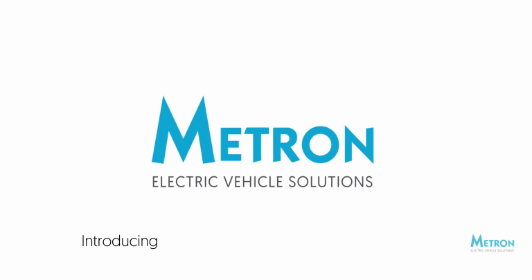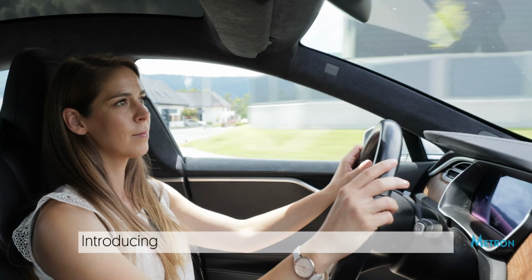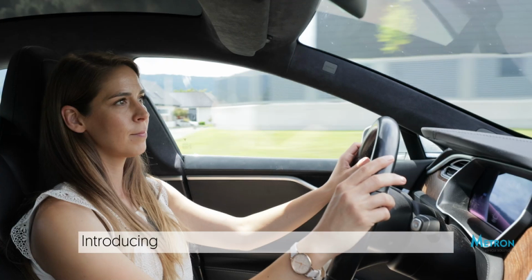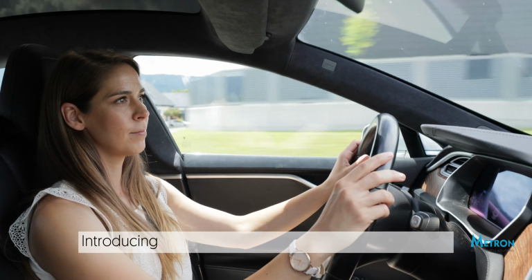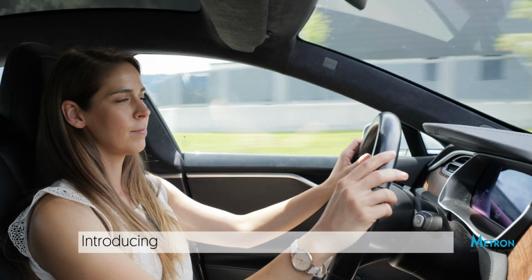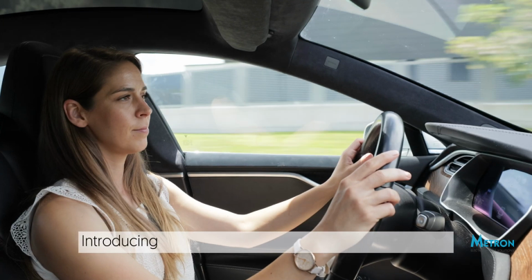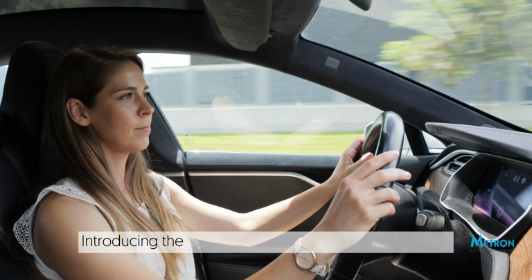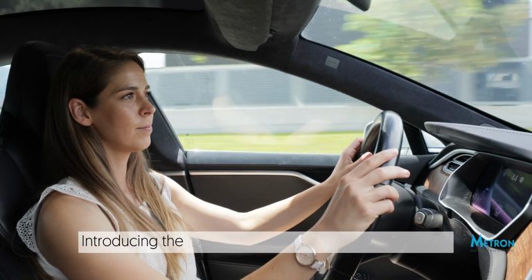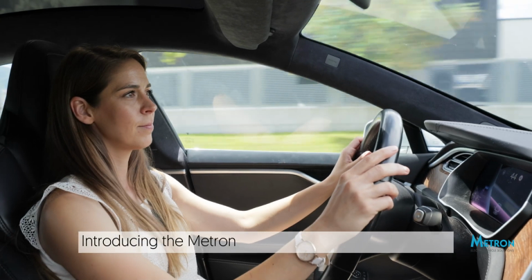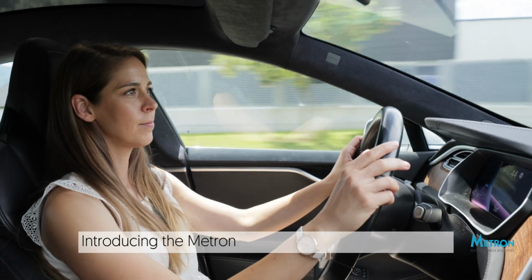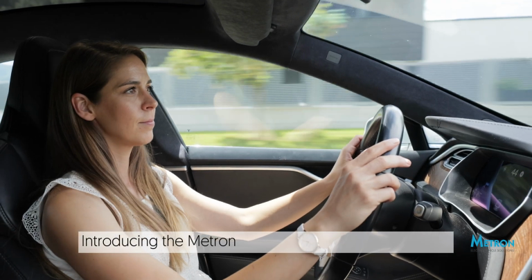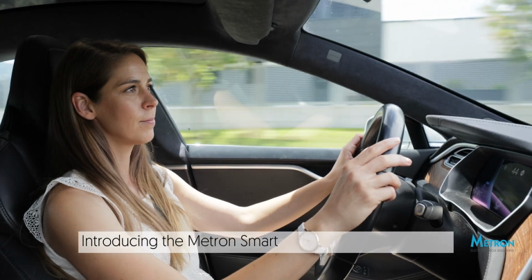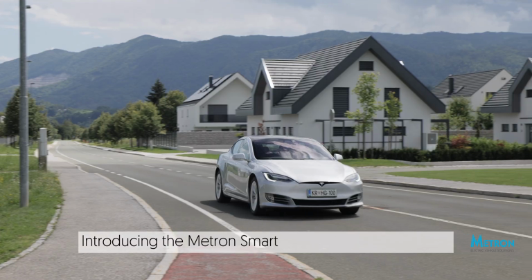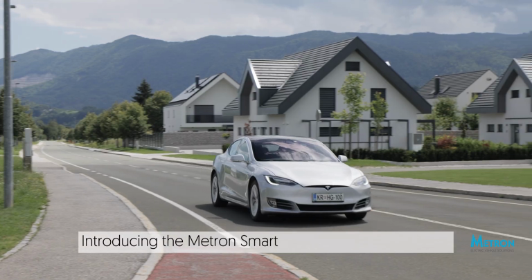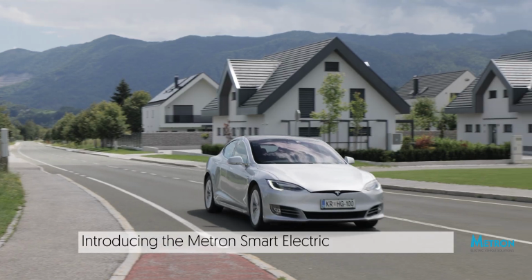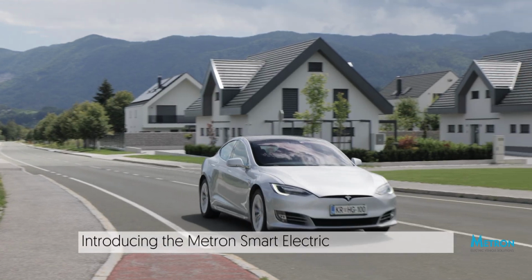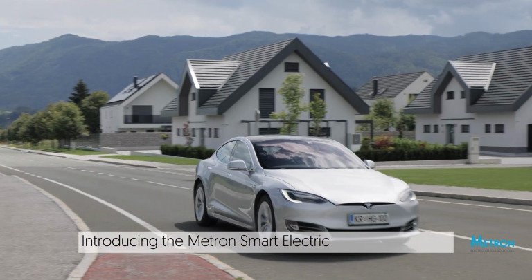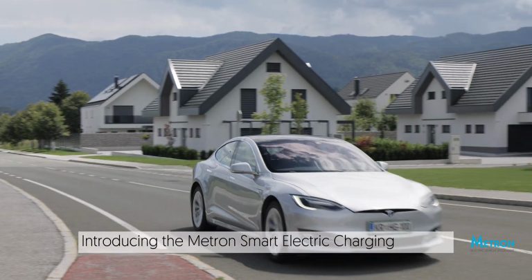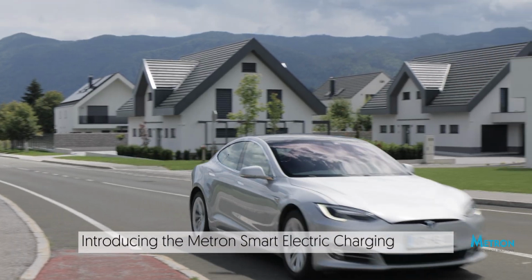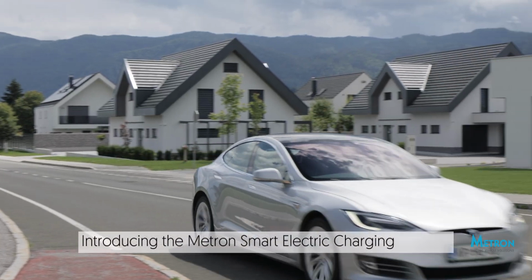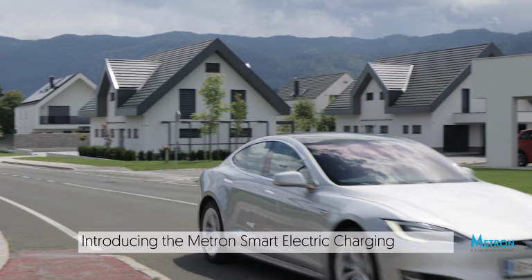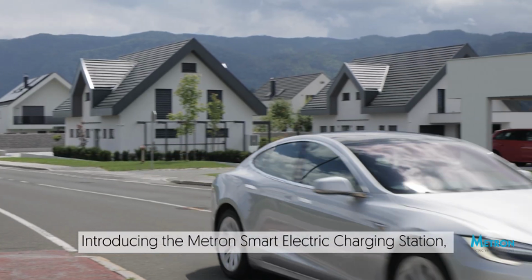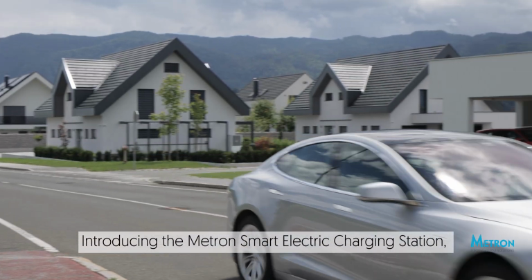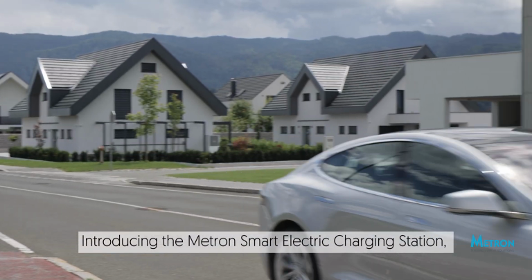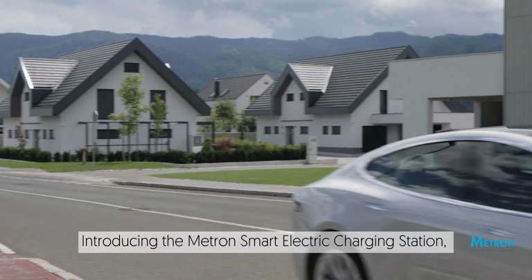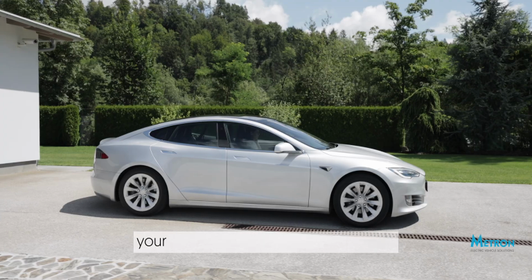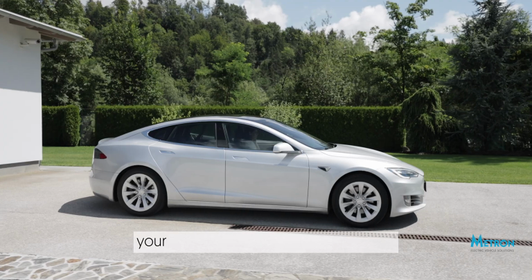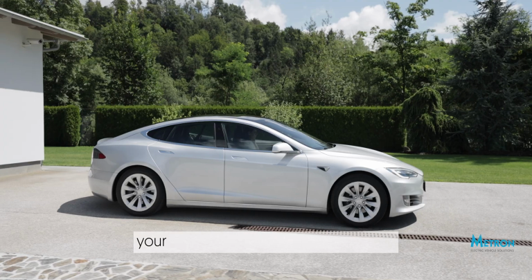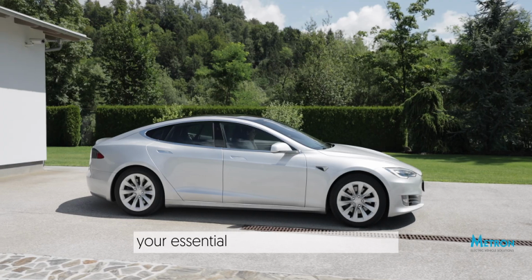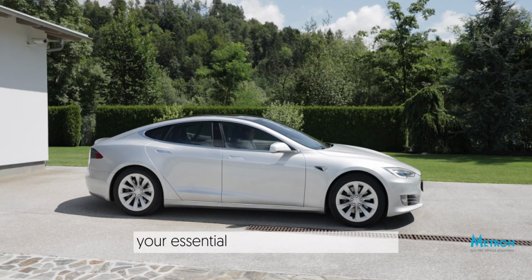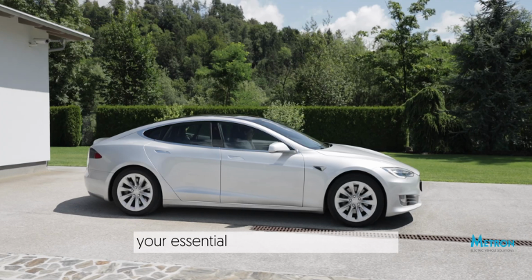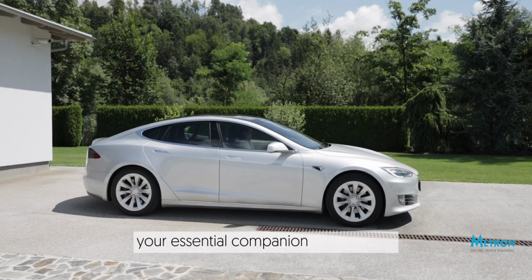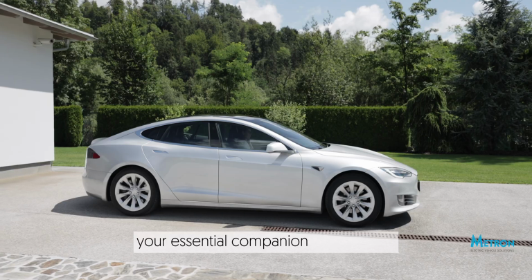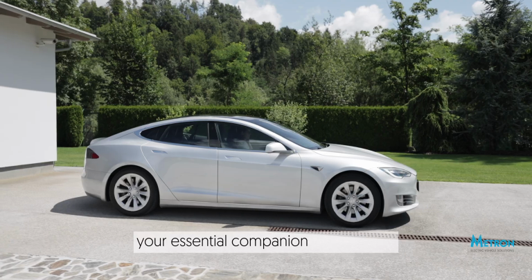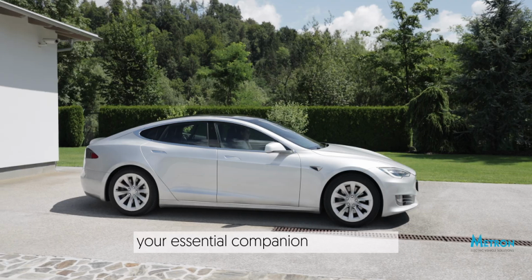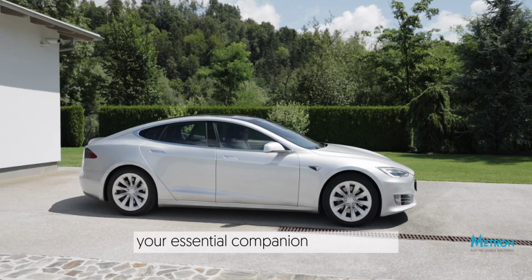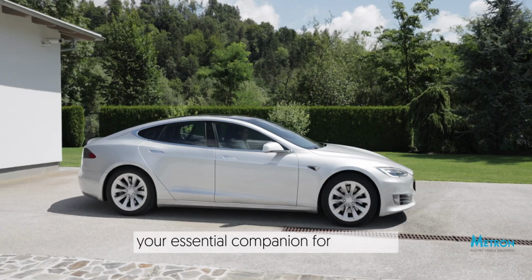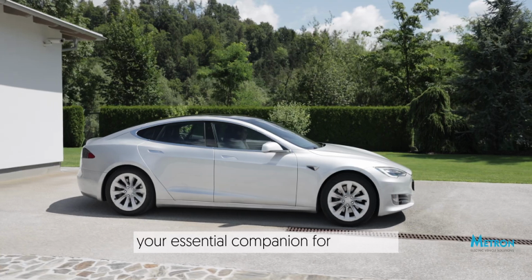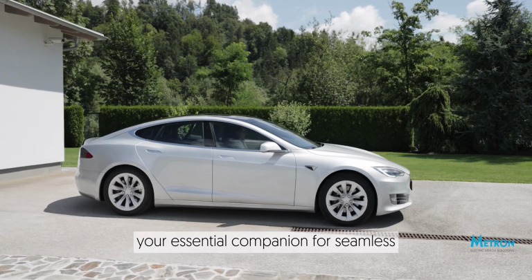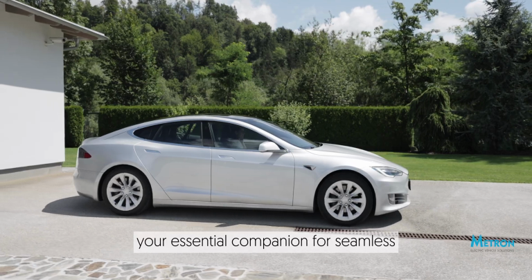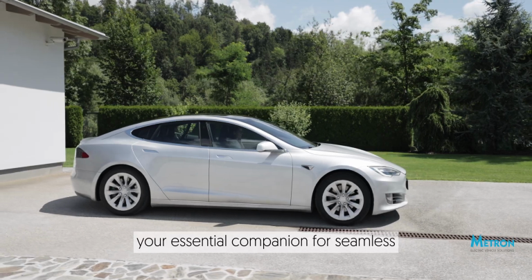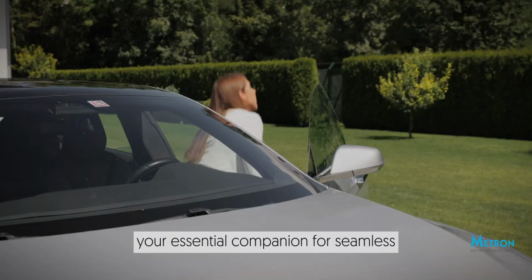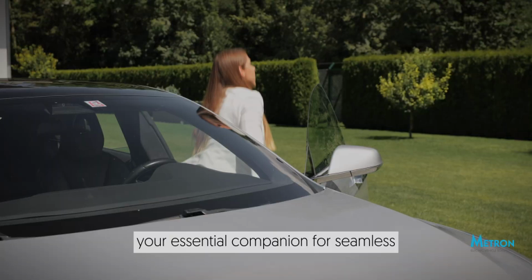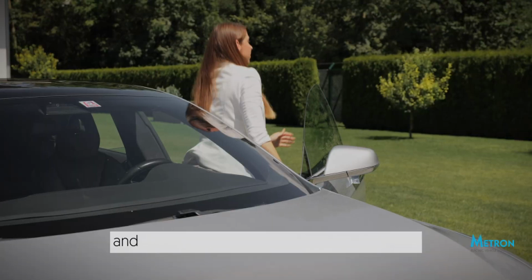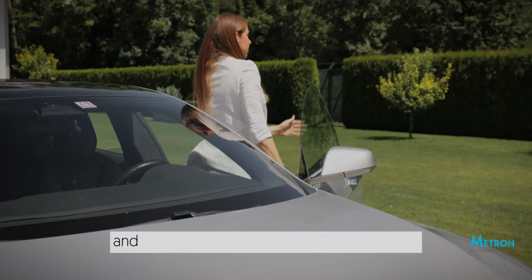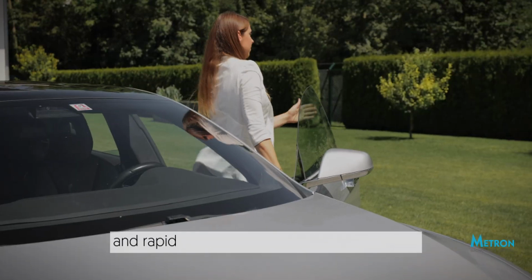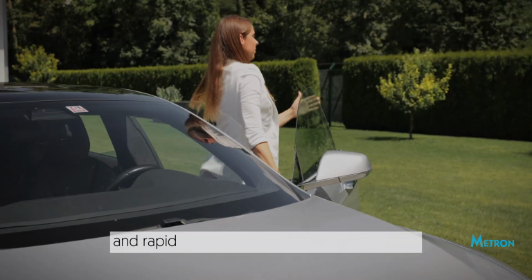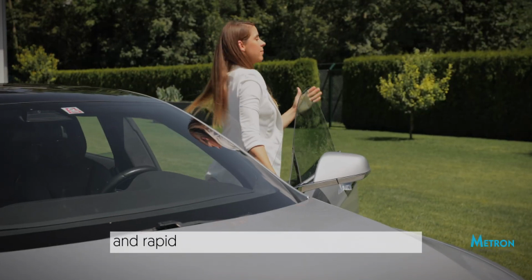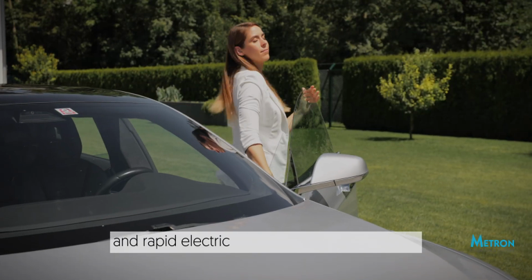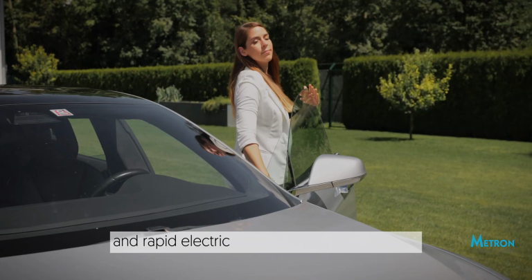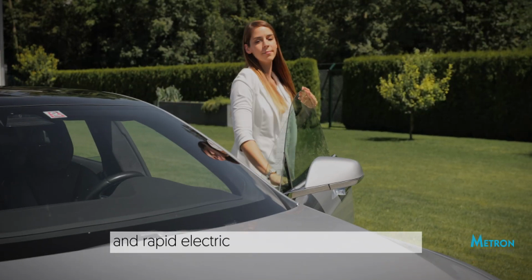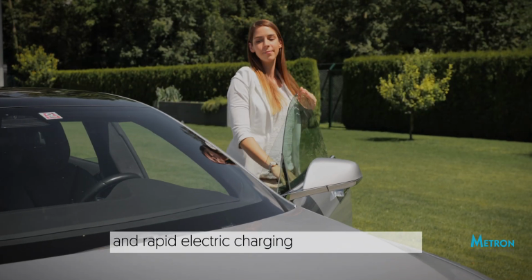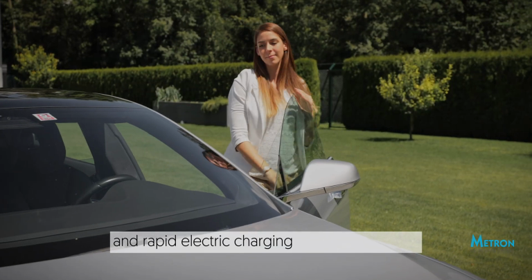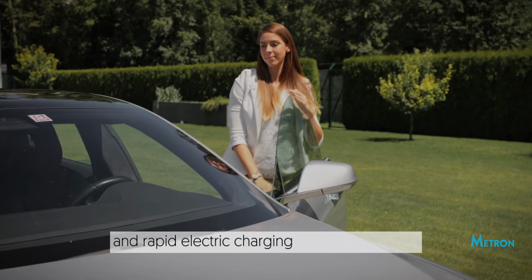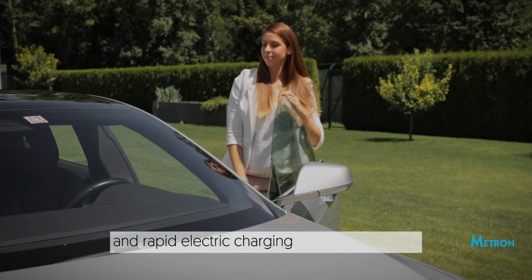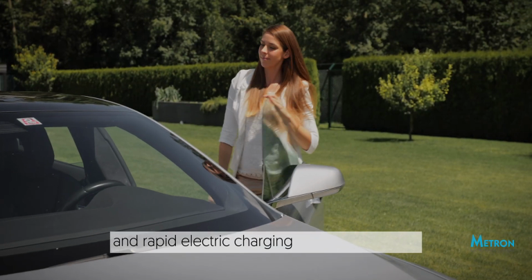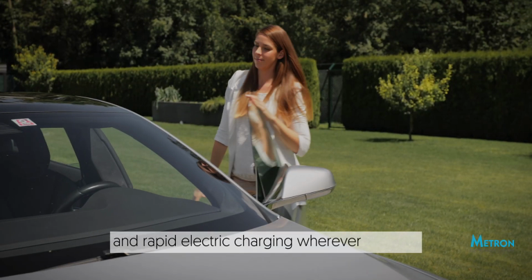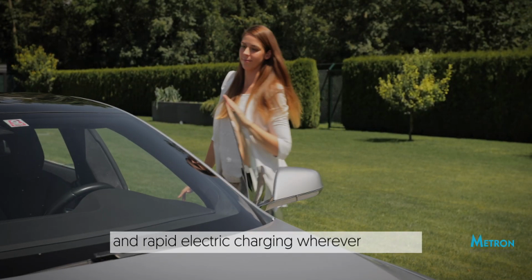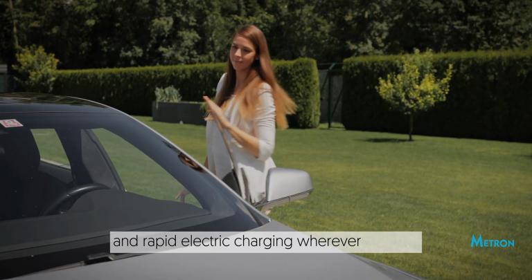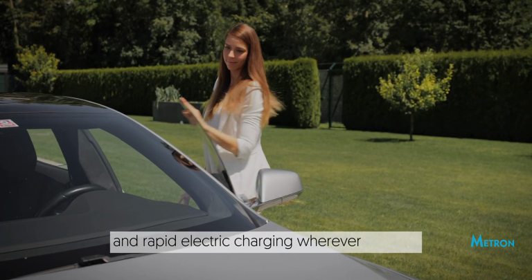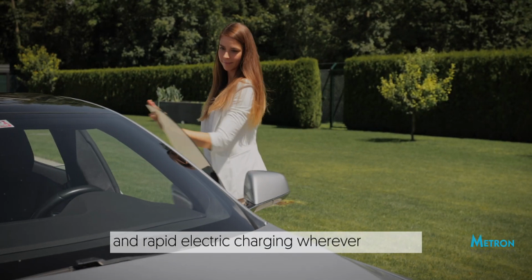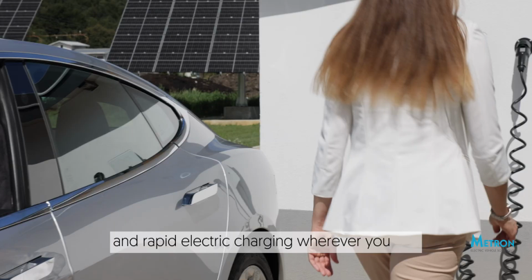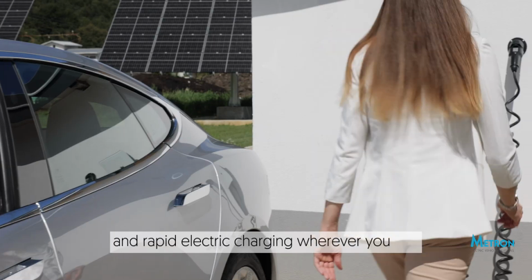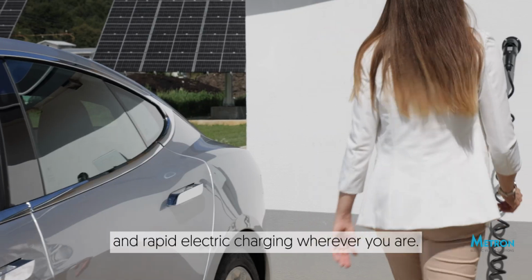Introducing the Metron Smart Electric Charging Station, your essential companion for seamless and rapid electric charging, wherever you are.